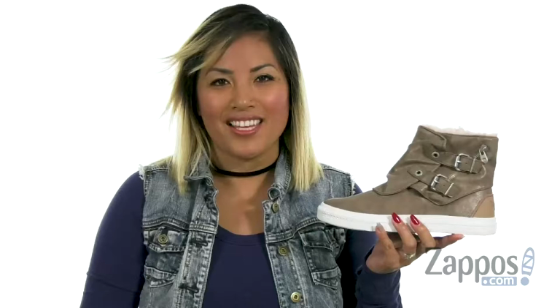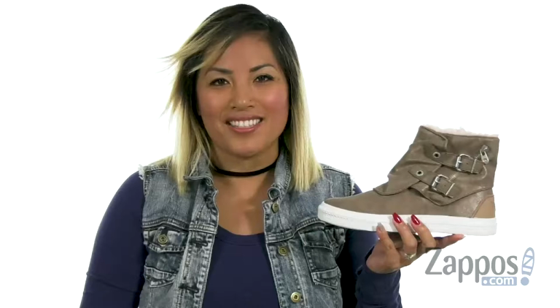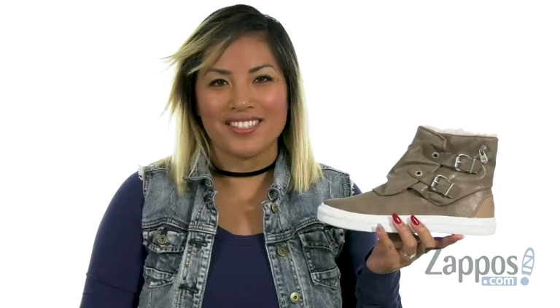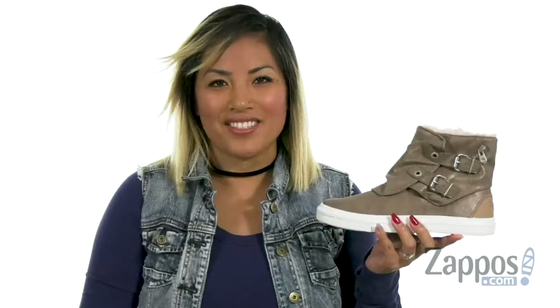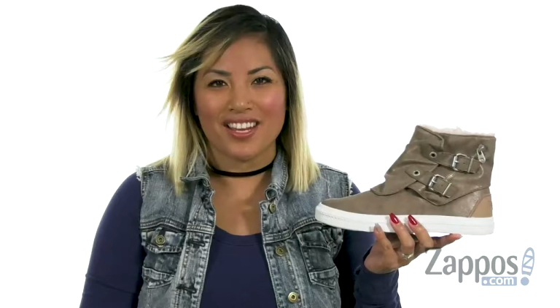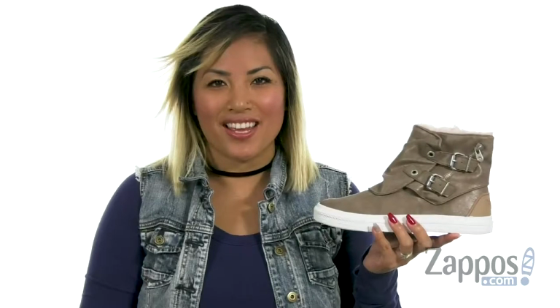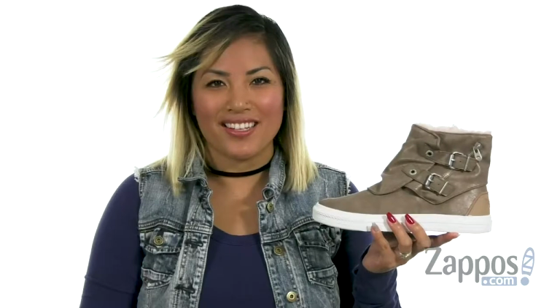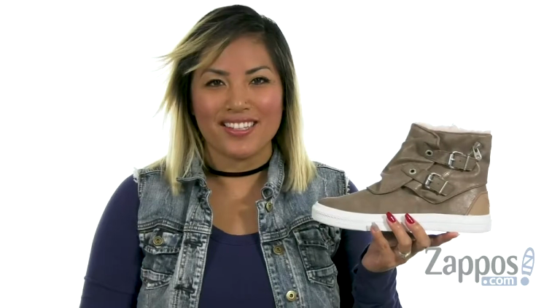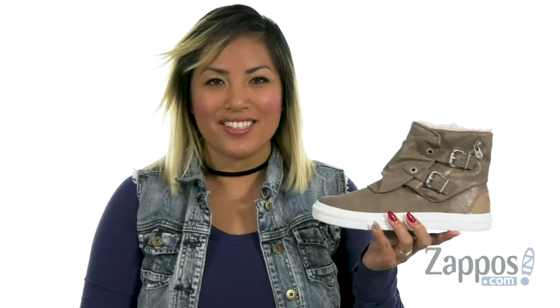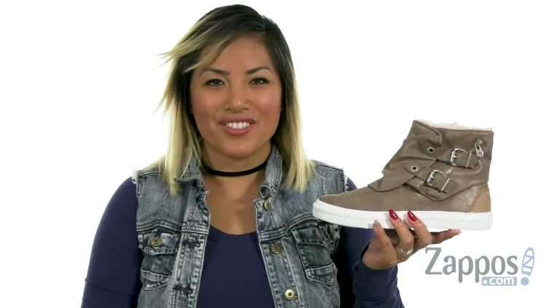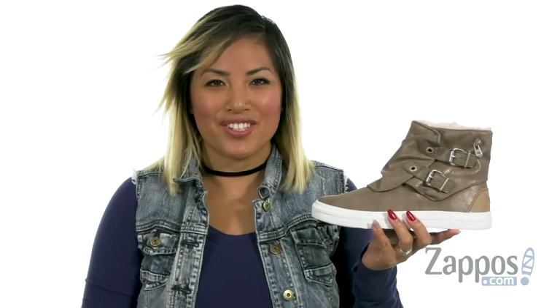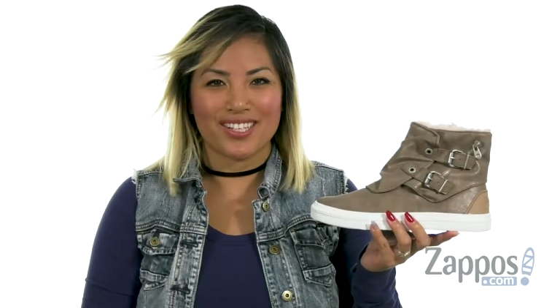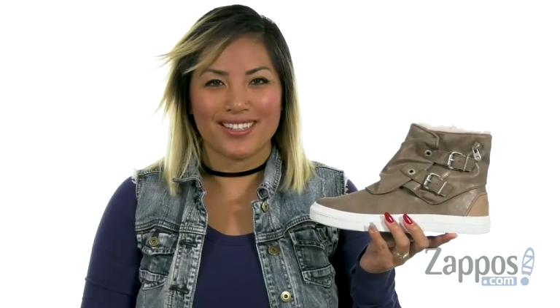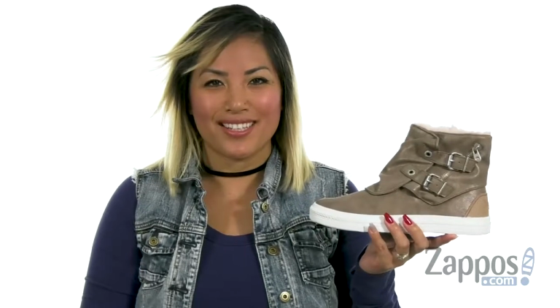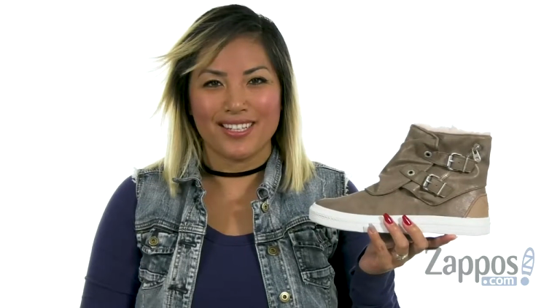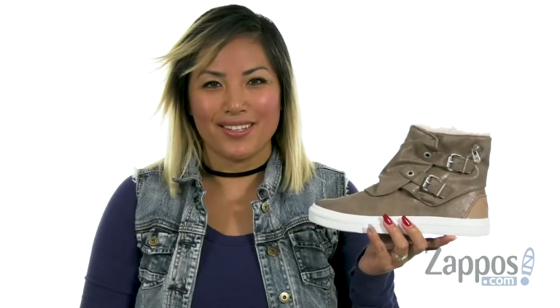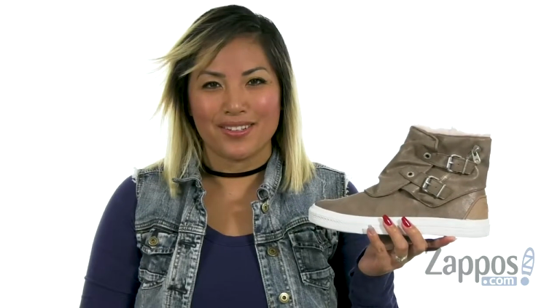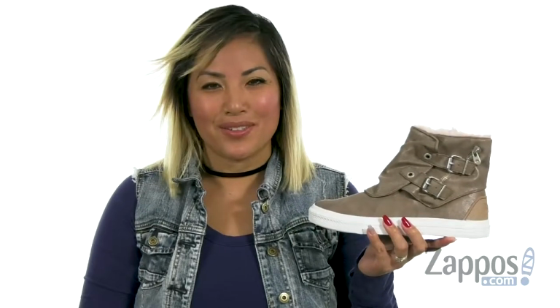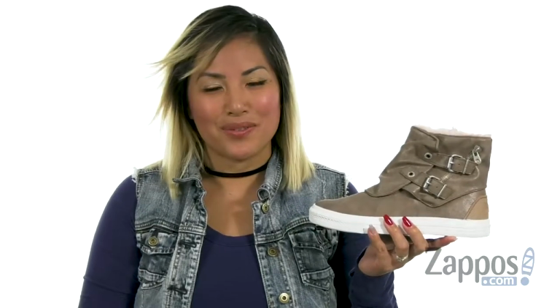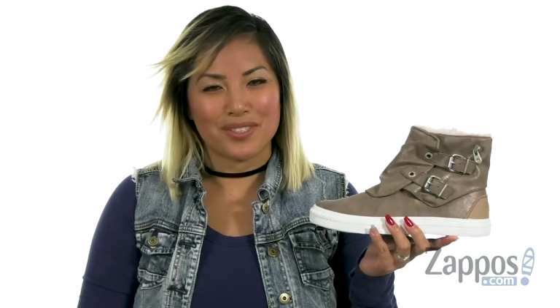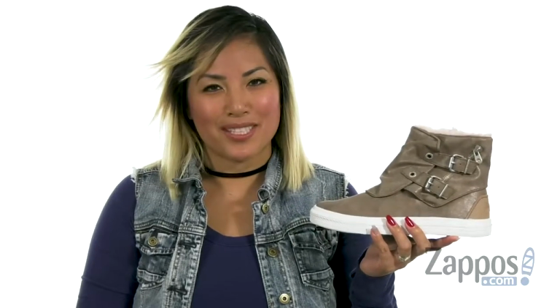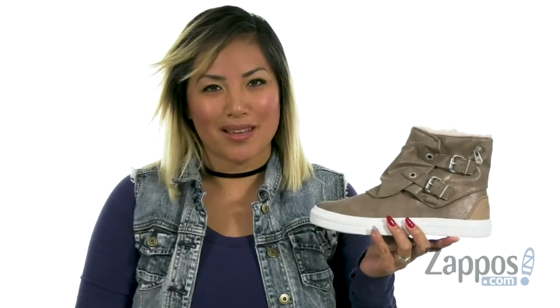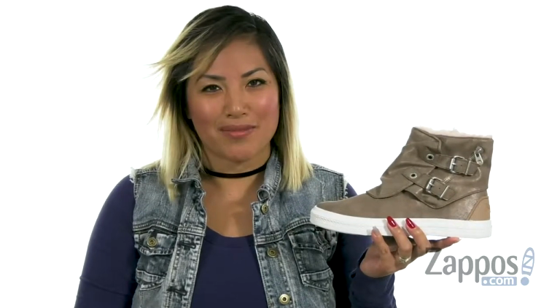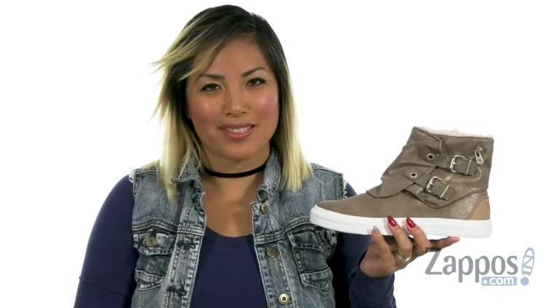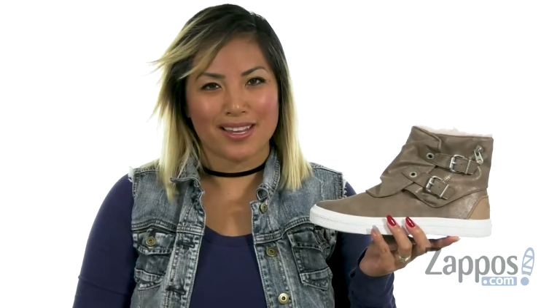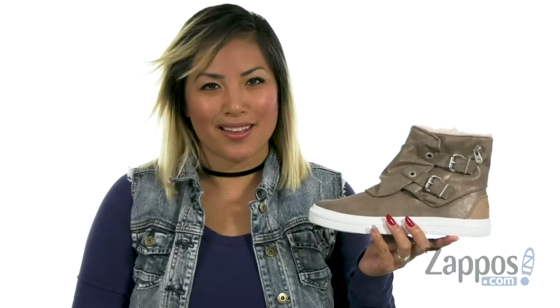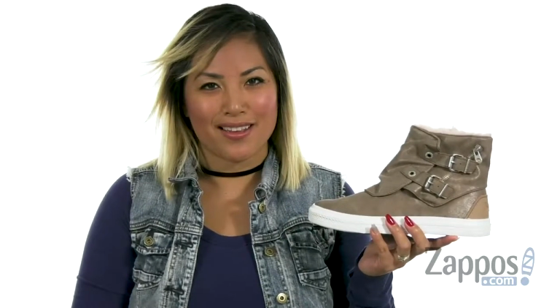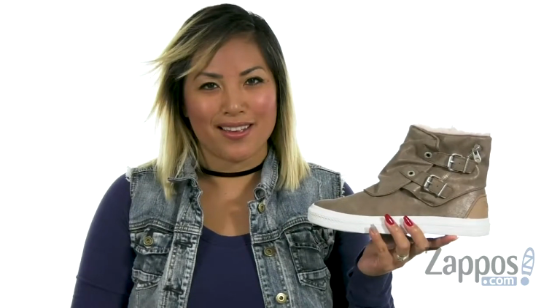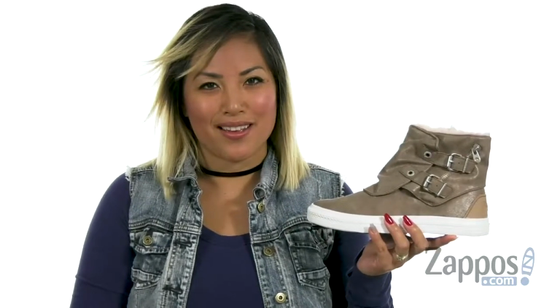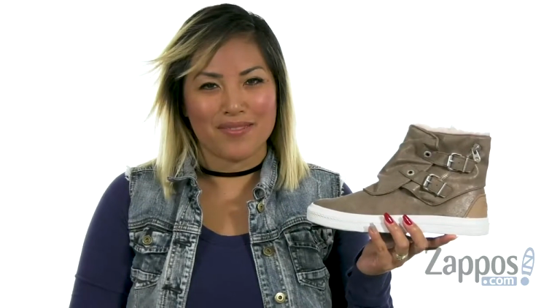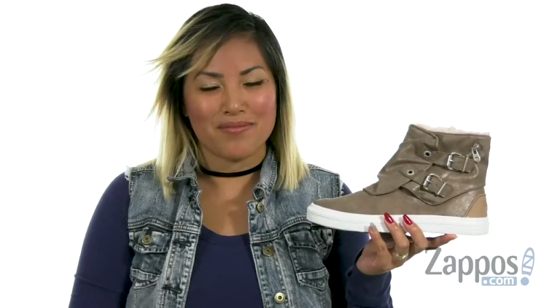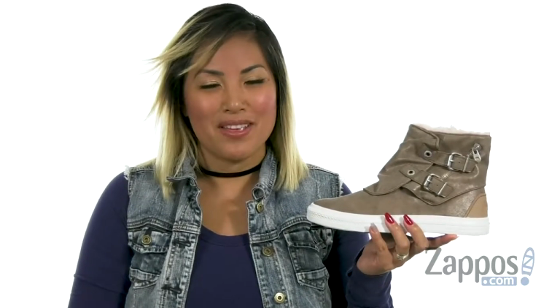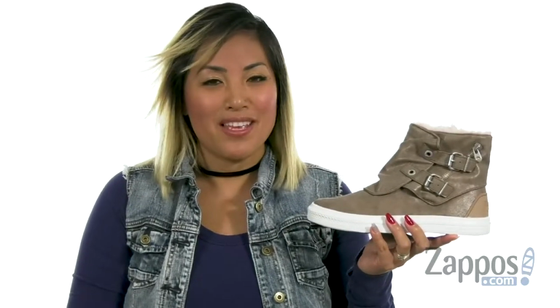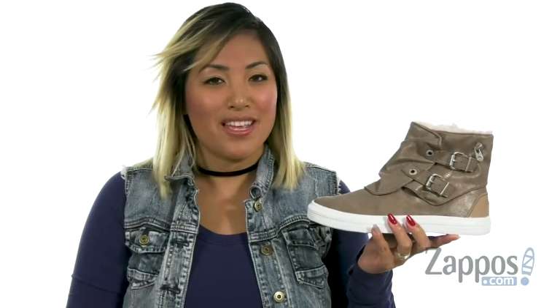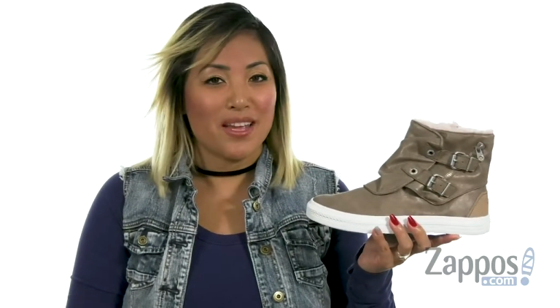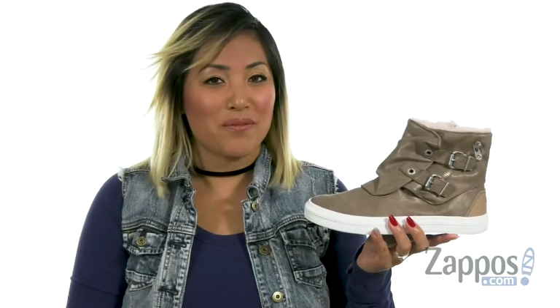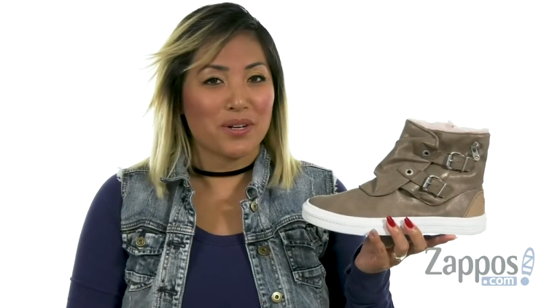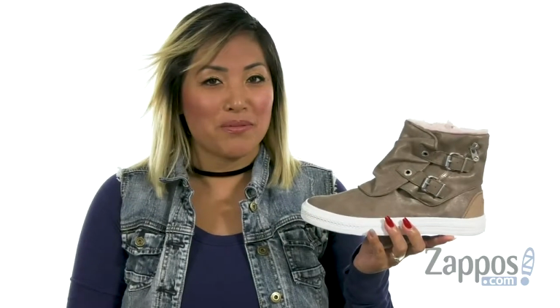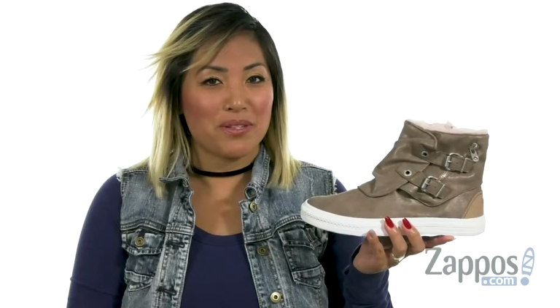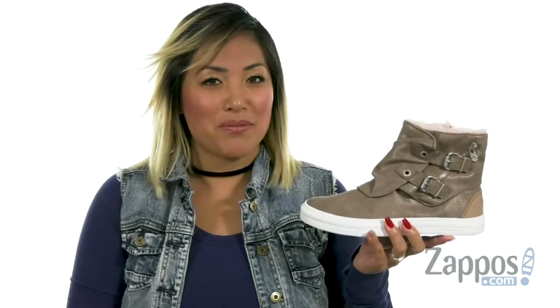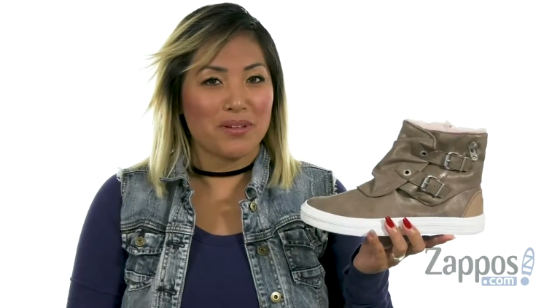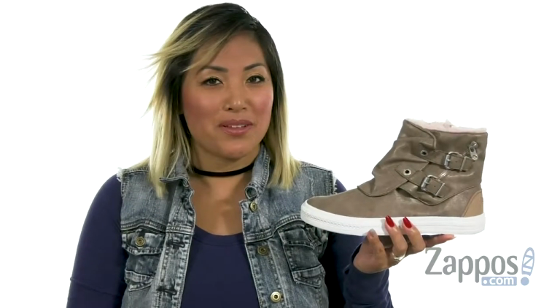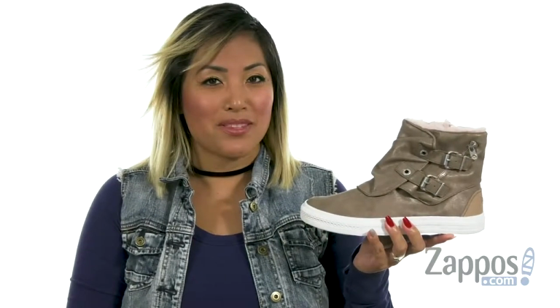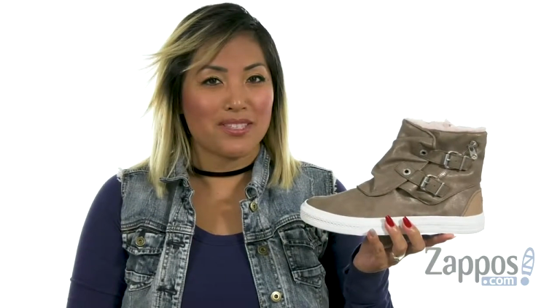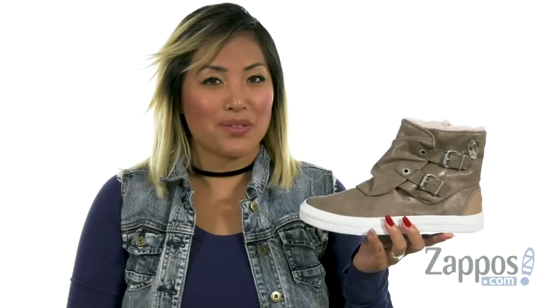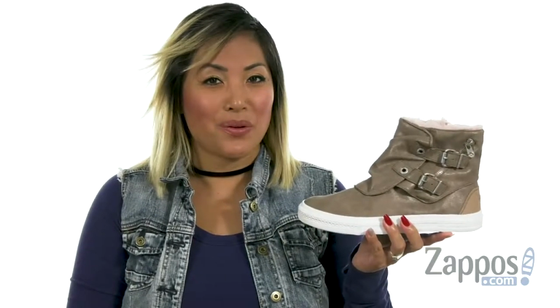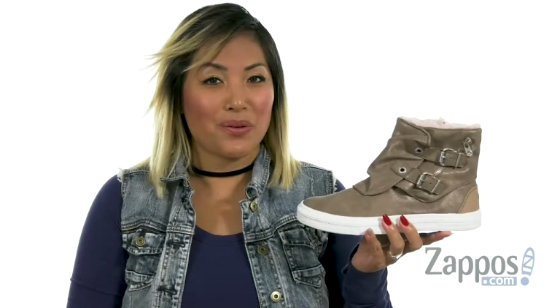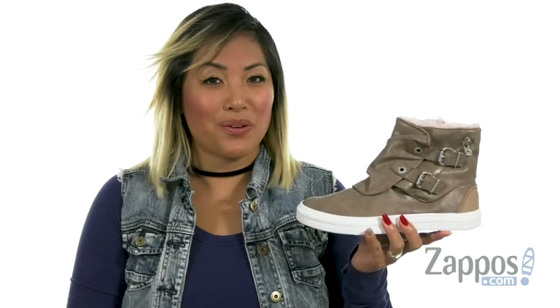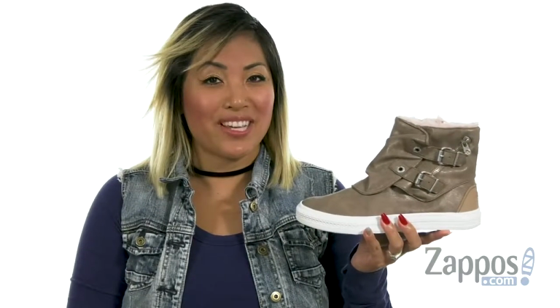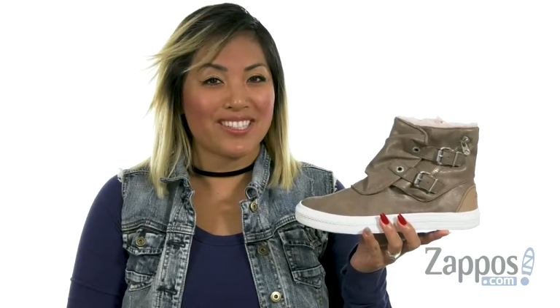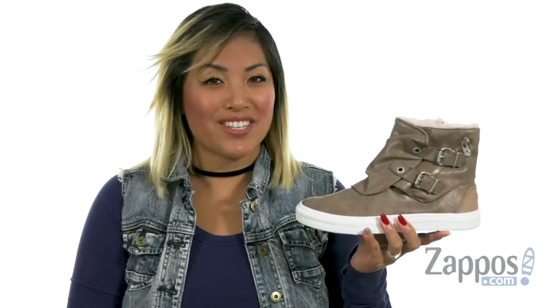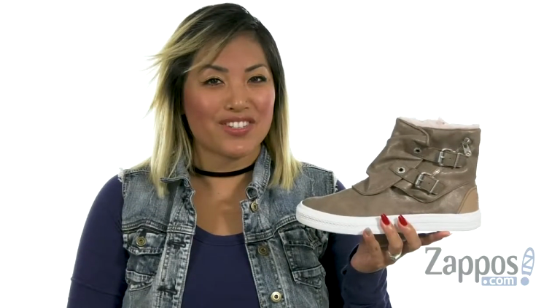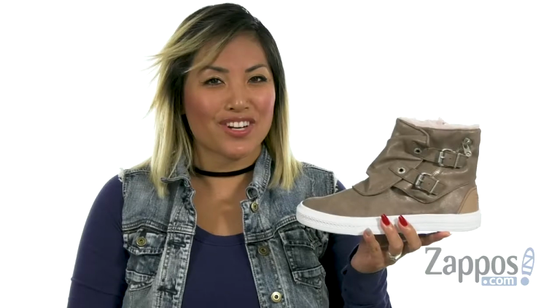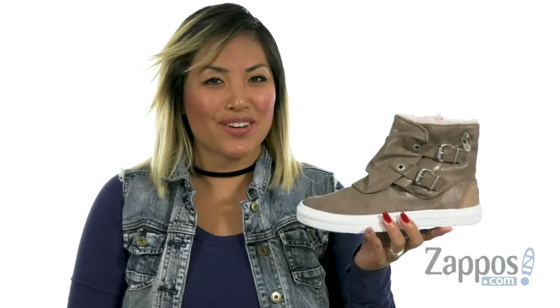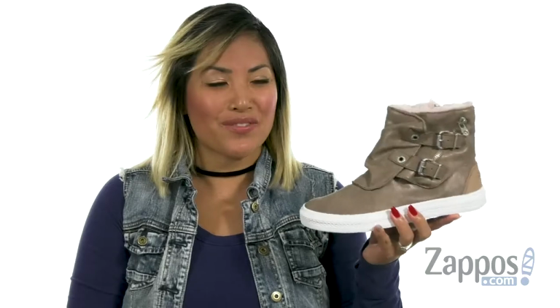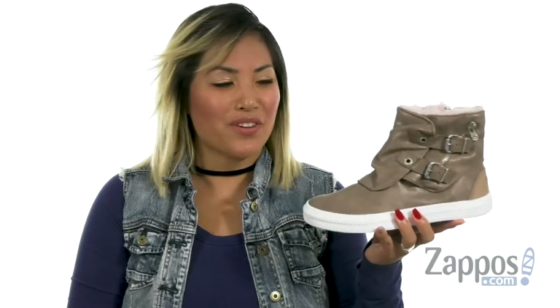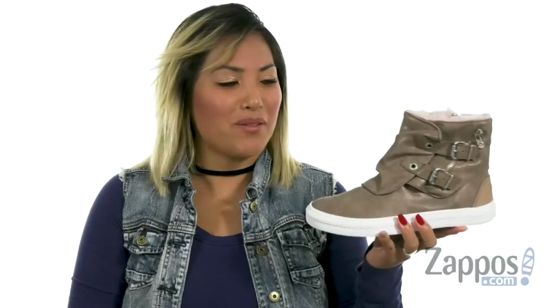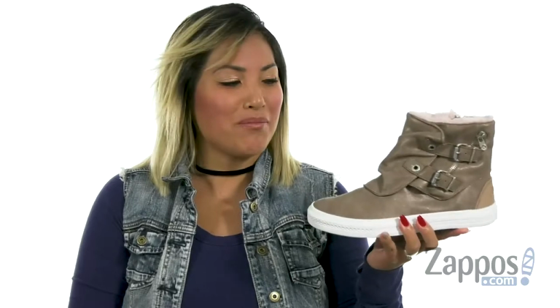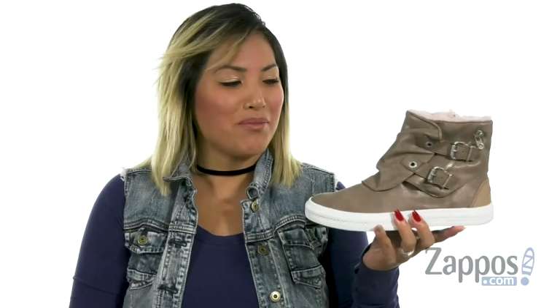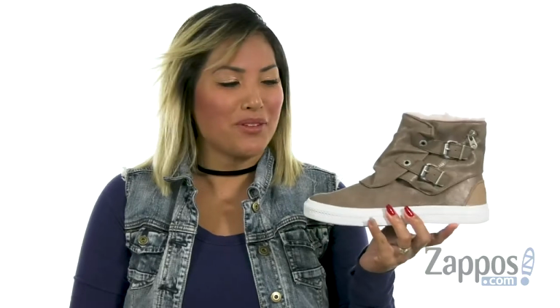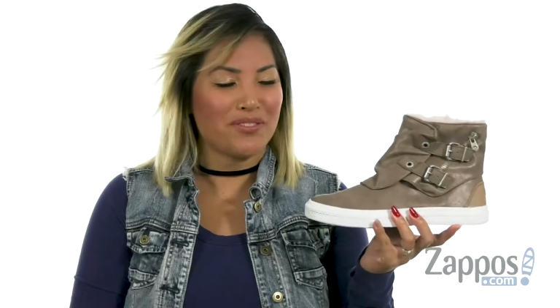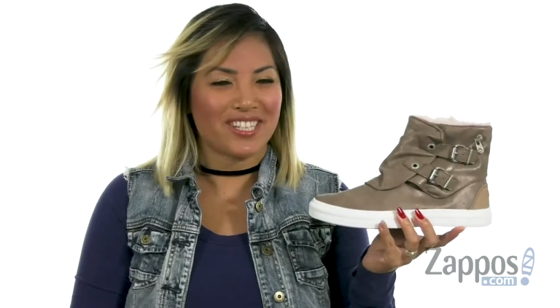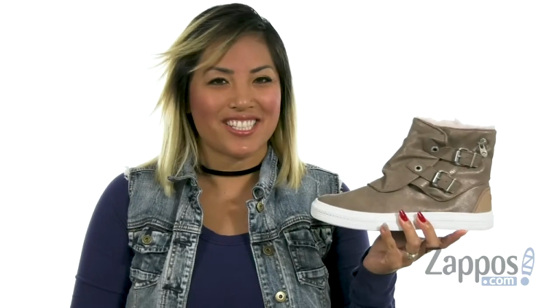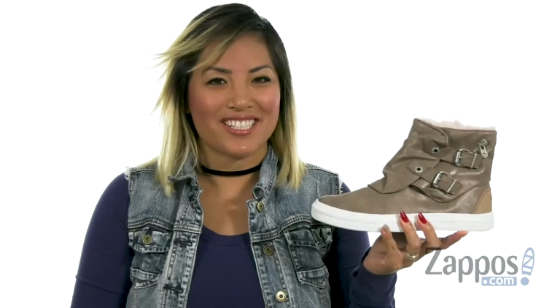Hey Sunshine, it's Gina Lynn here with Zappos.com and we're going to peep out this Kodo SHR from Blowfish.